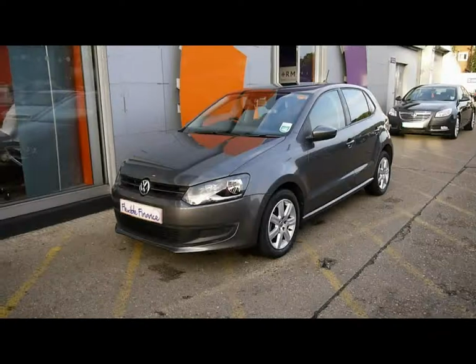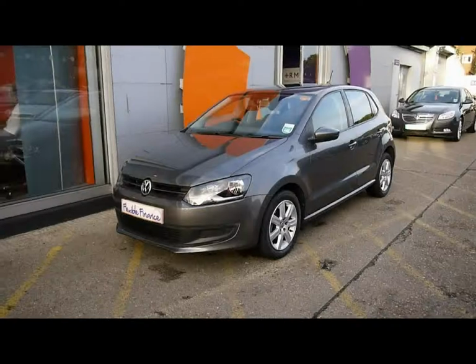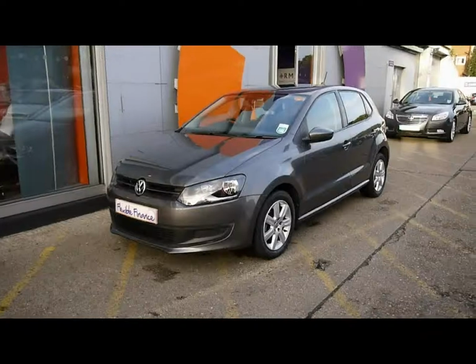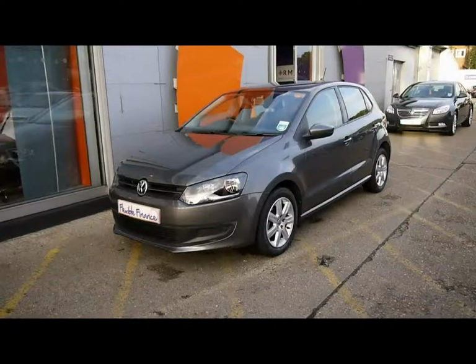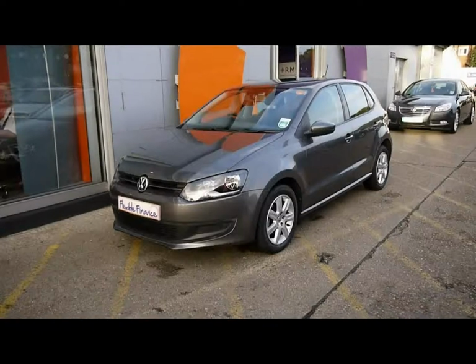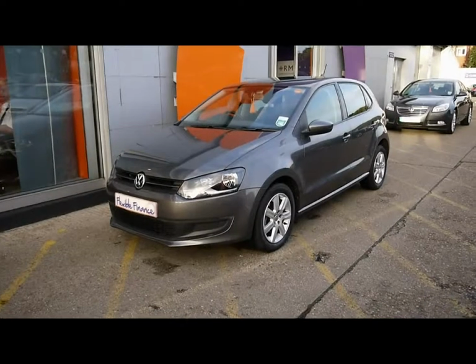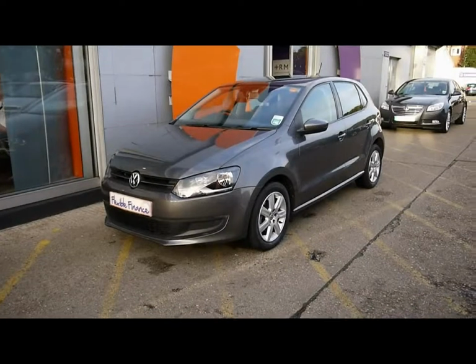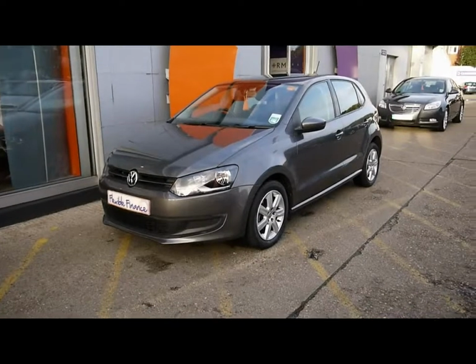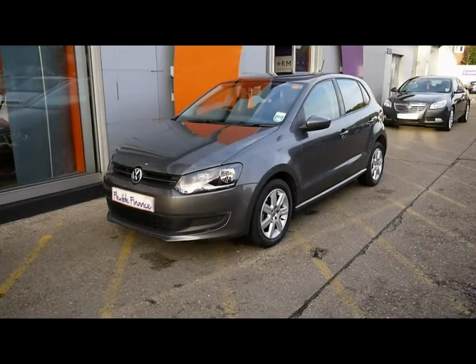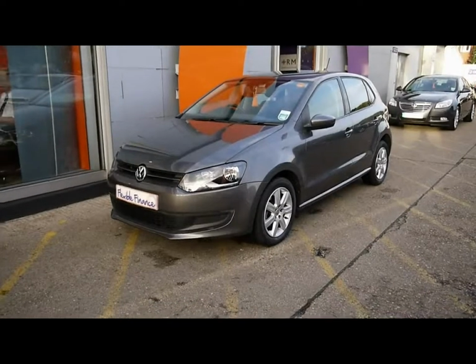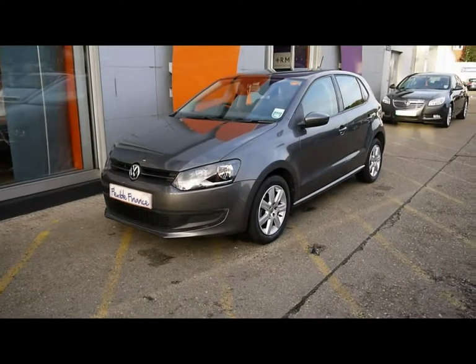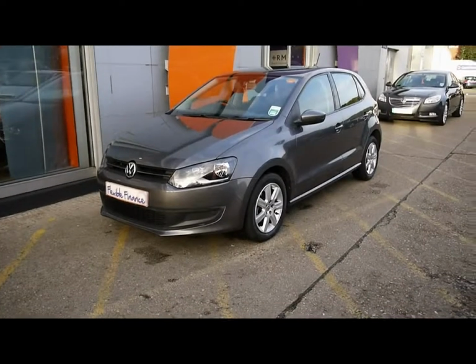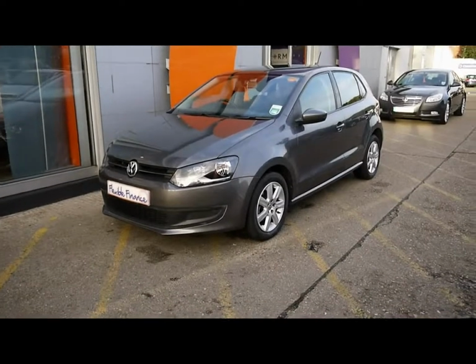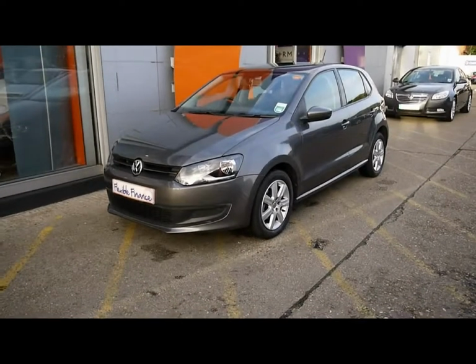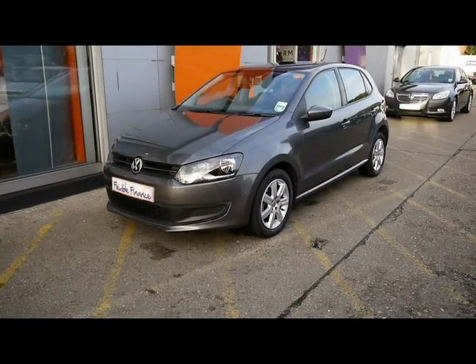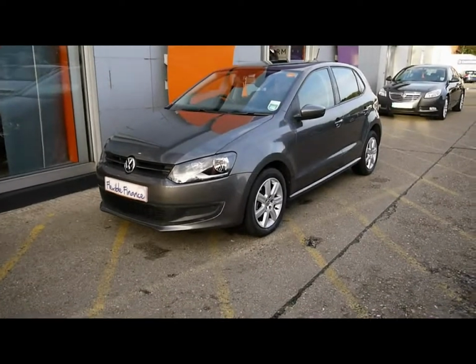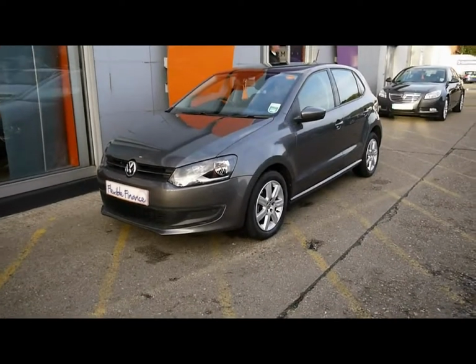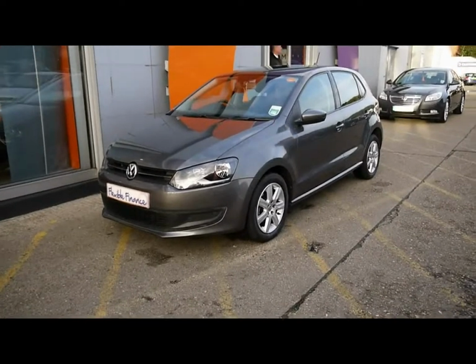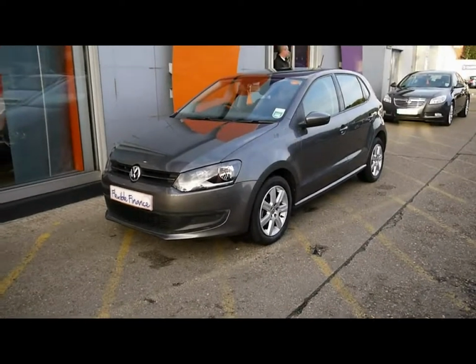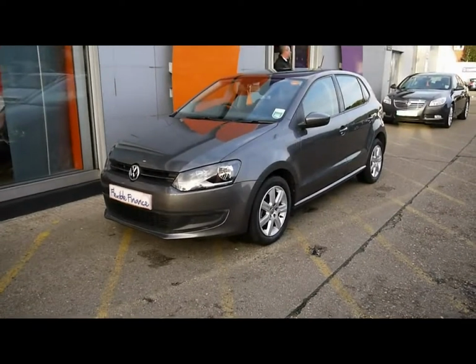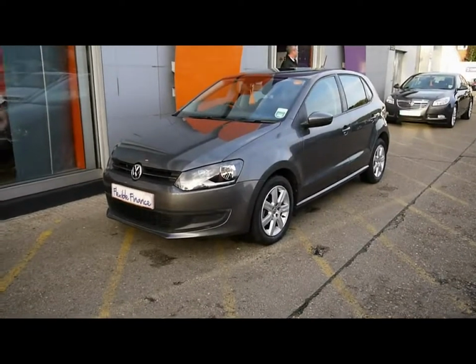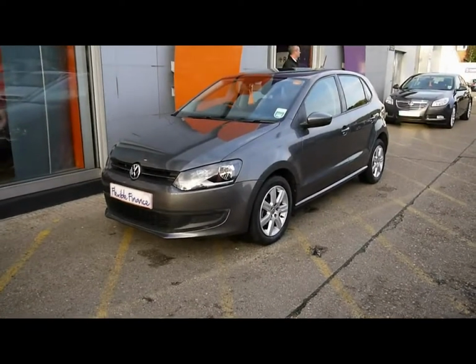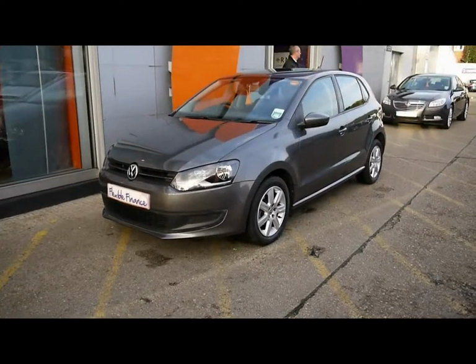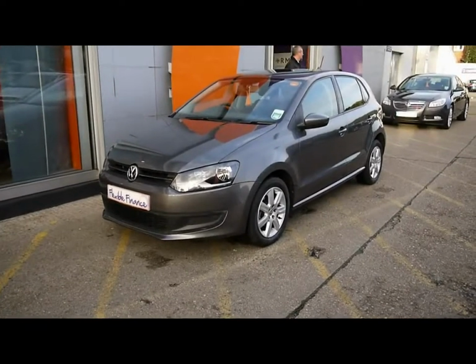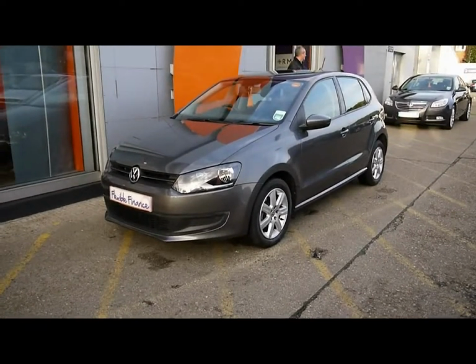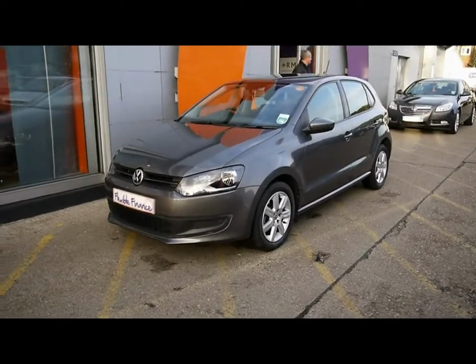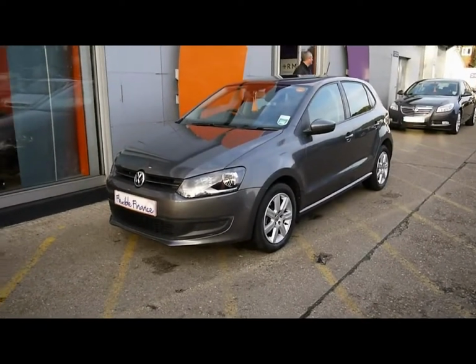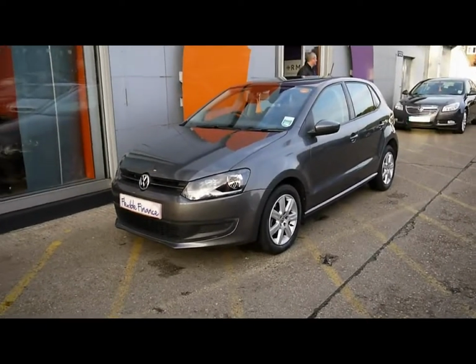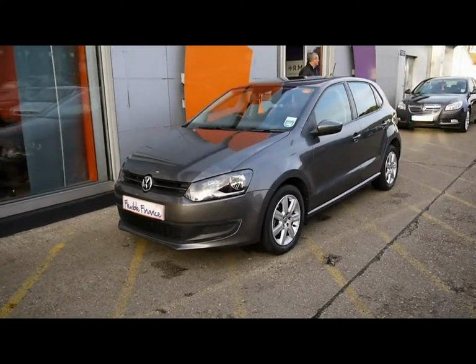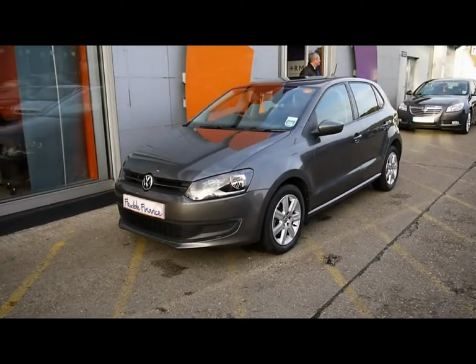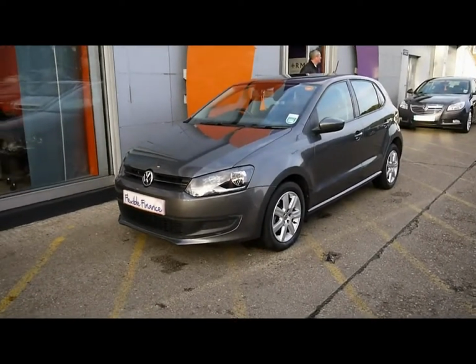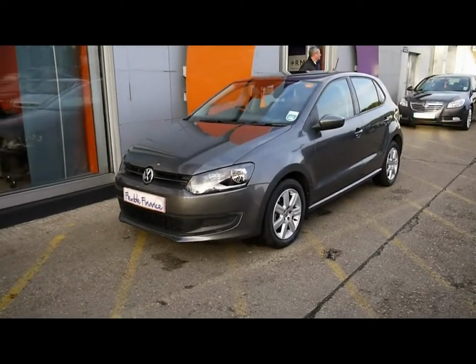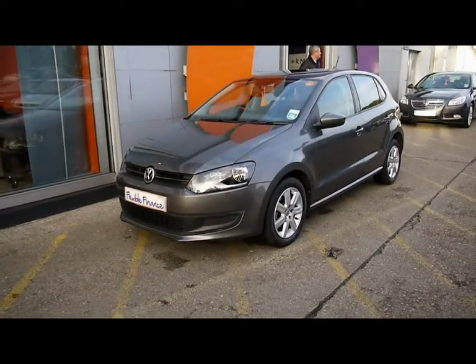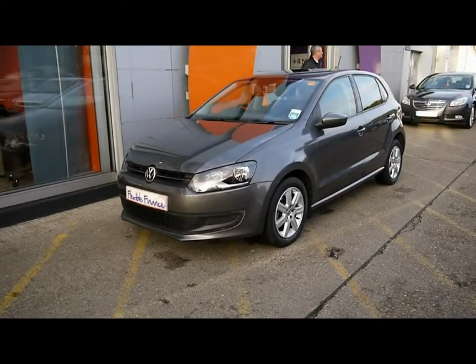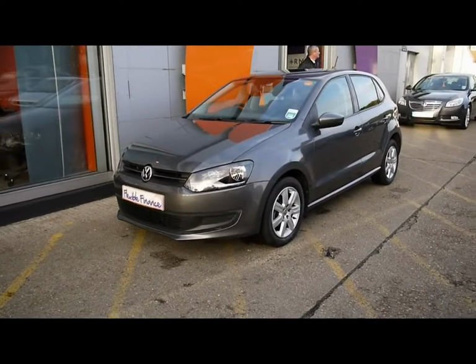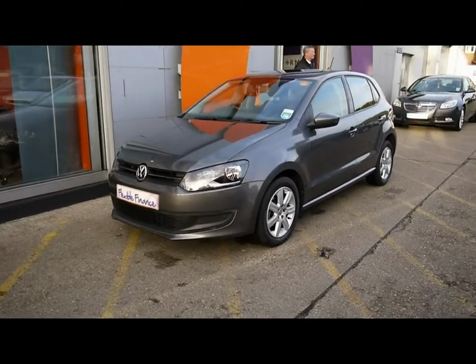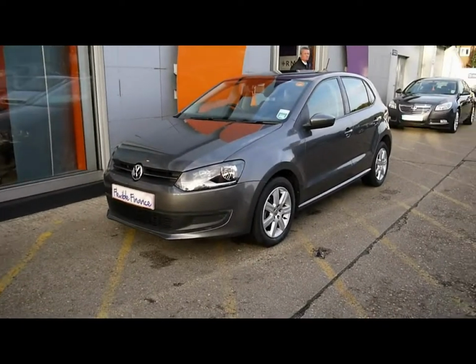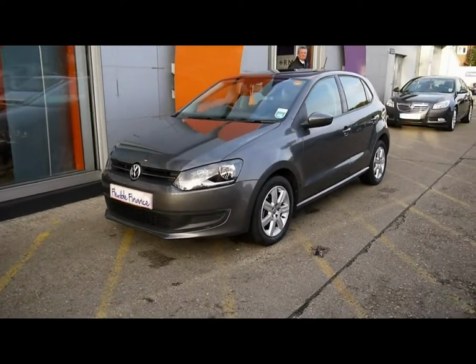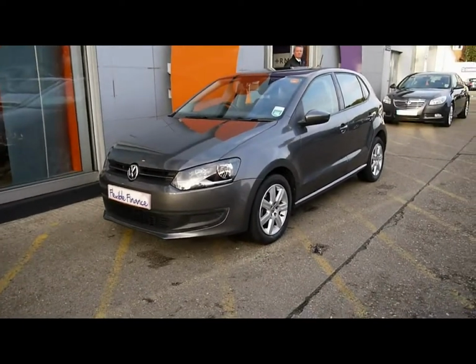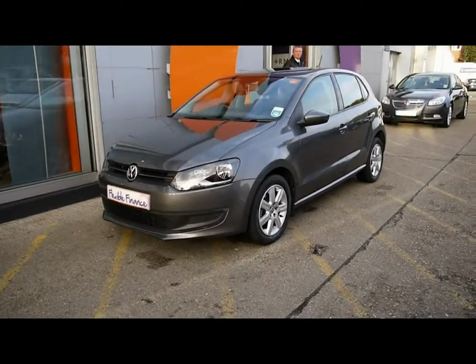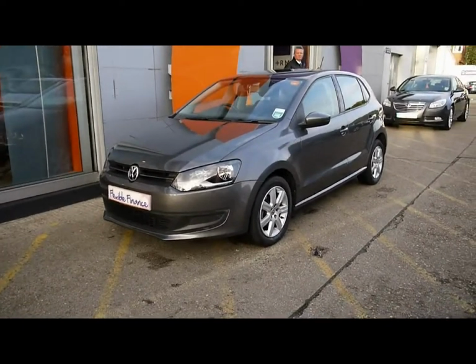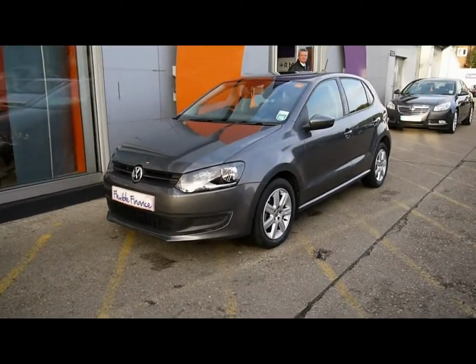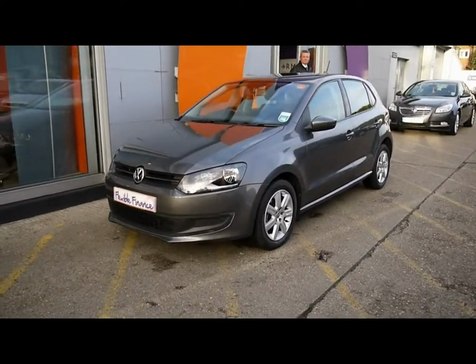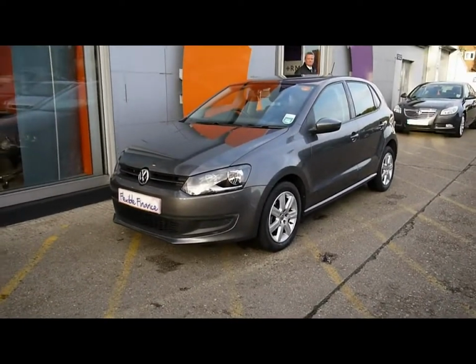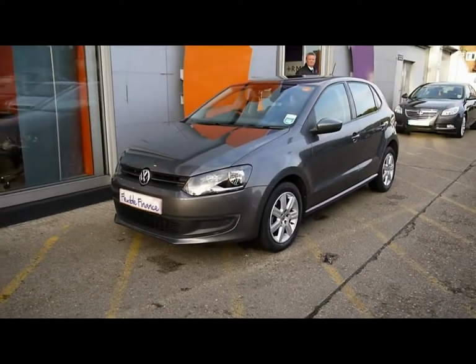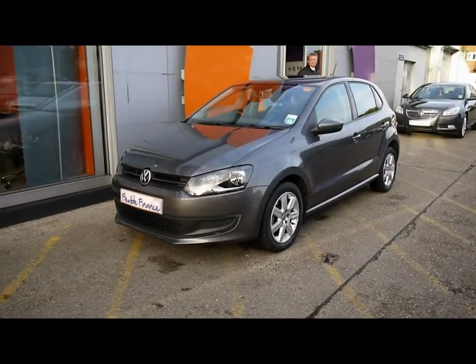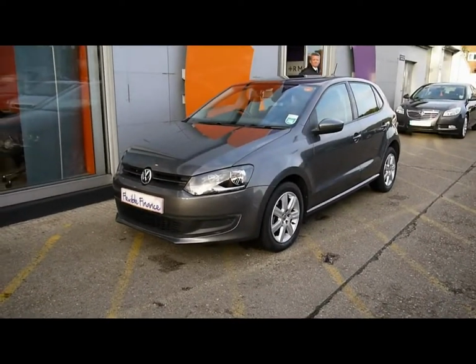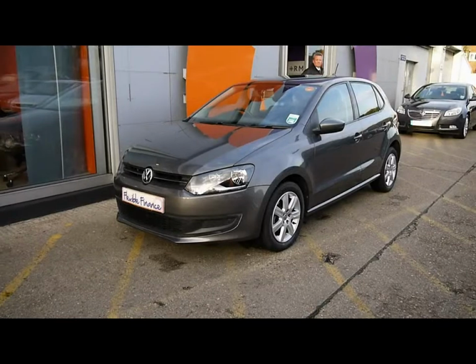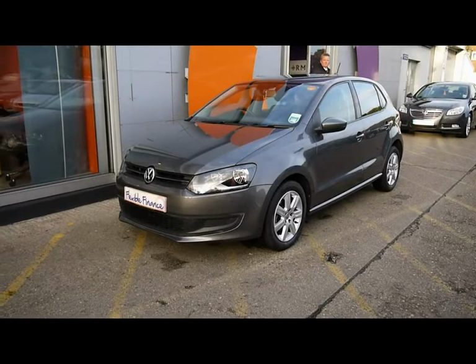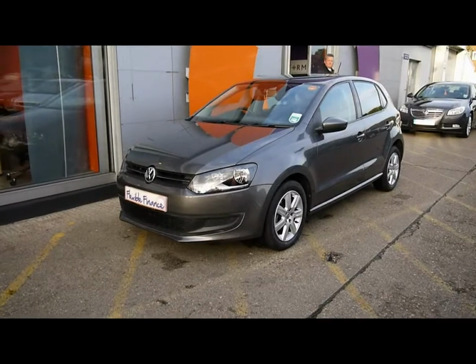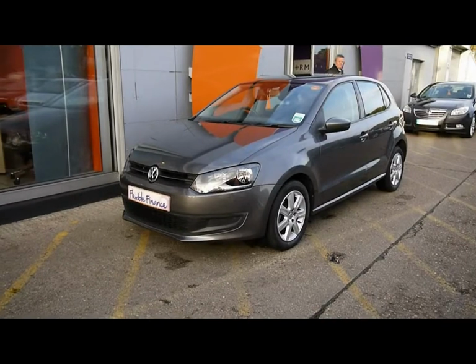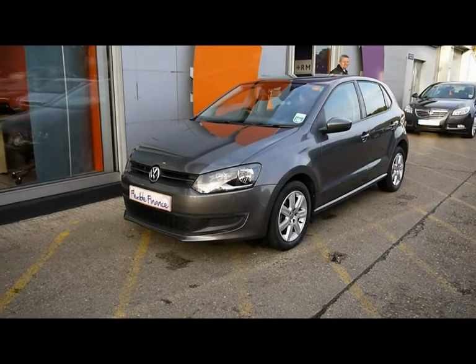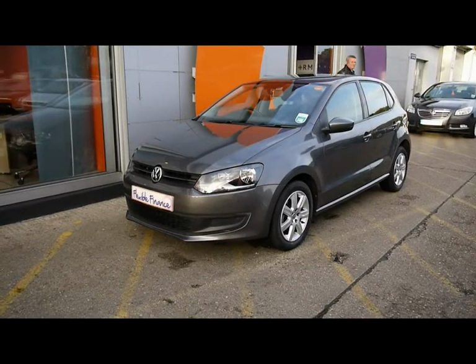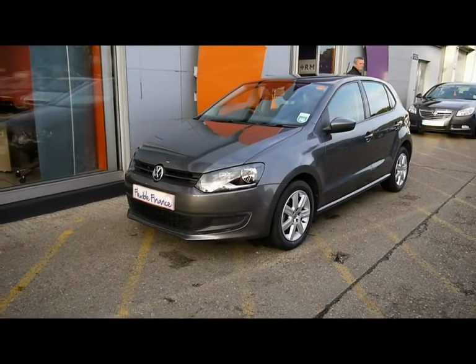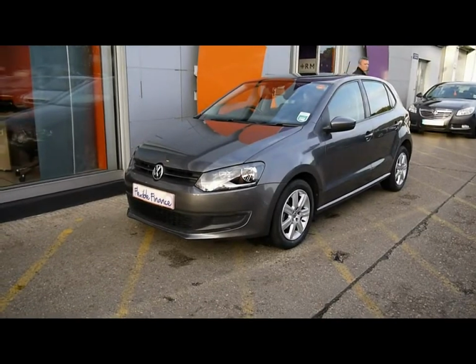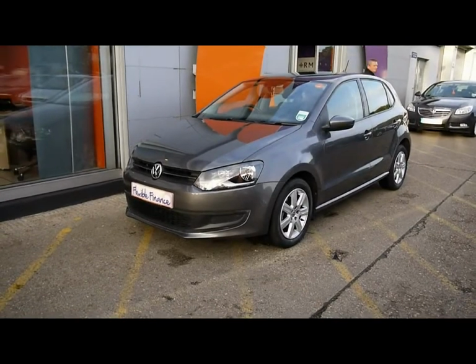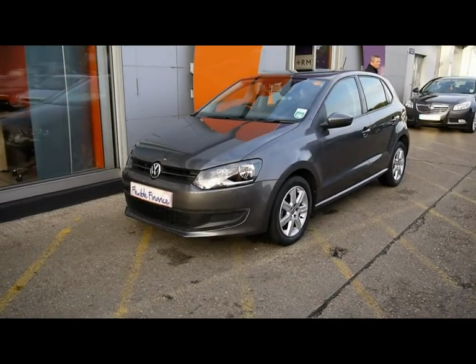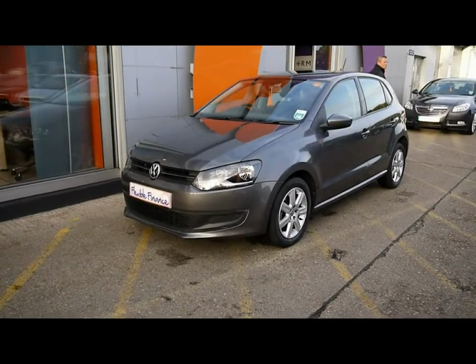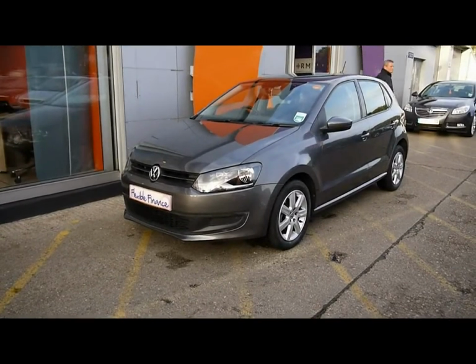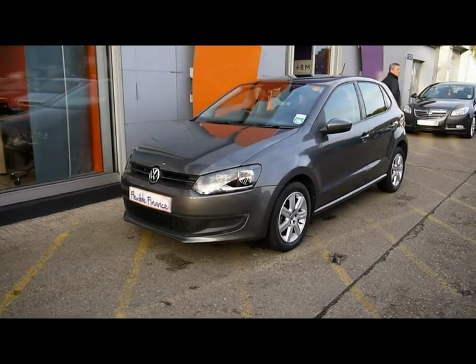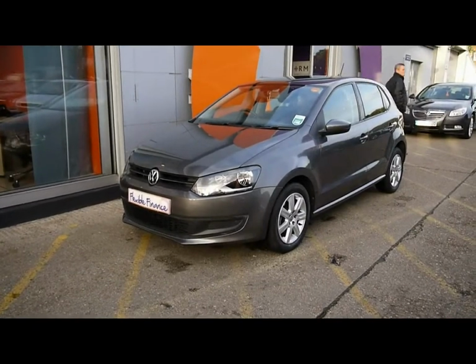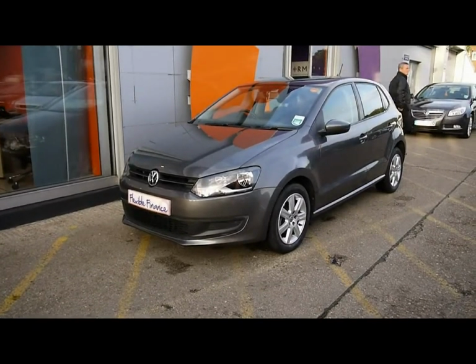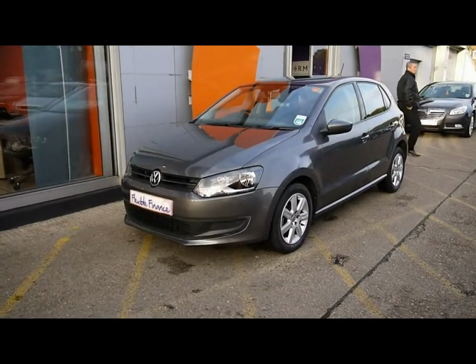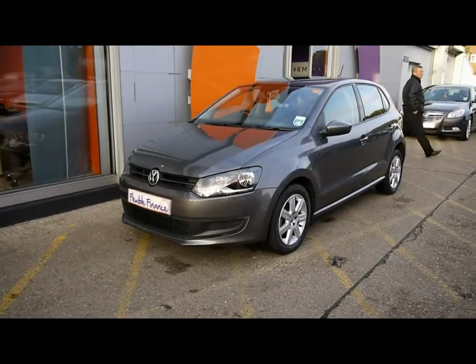This is Imperial Cars. We're with the 2010 Volkswagen Polo. I'm going to take you on a quick walk-around tour of the car so you can see the features and also the condition the vehicle is in.